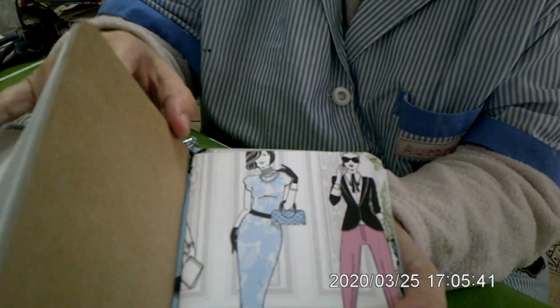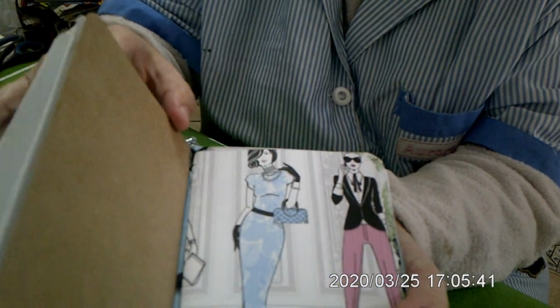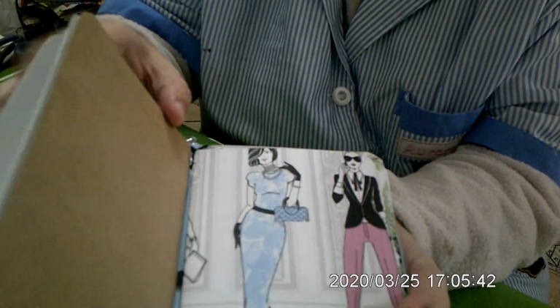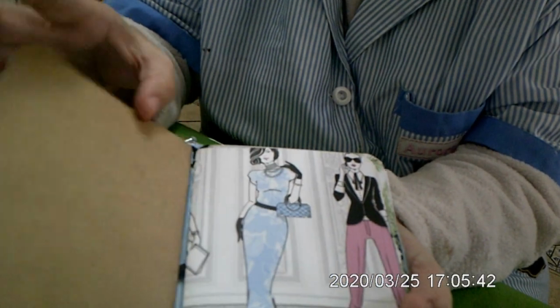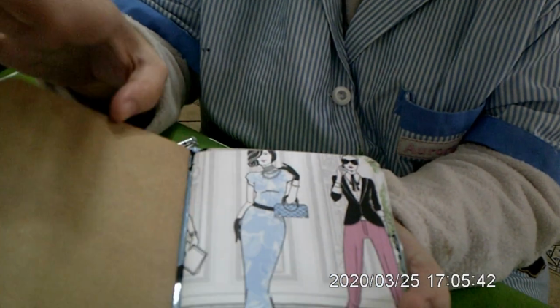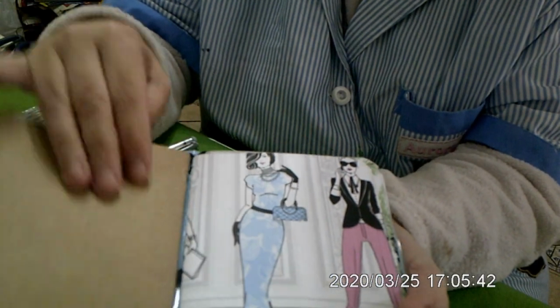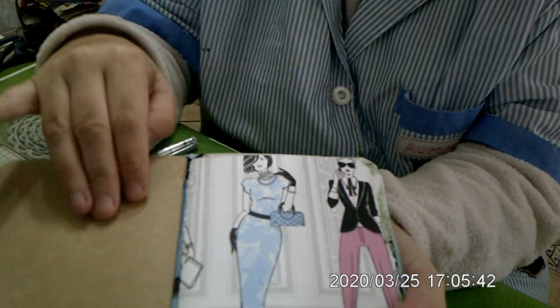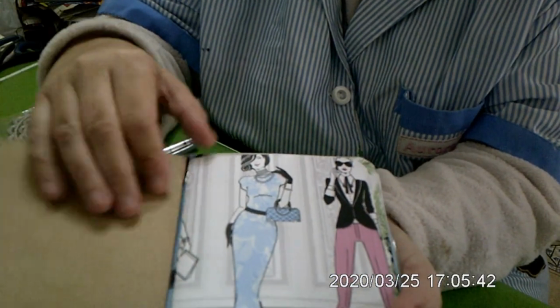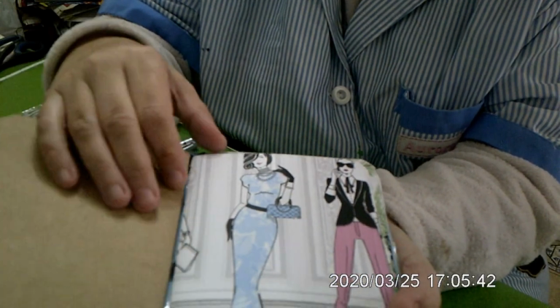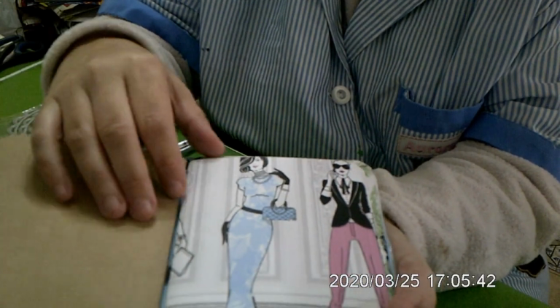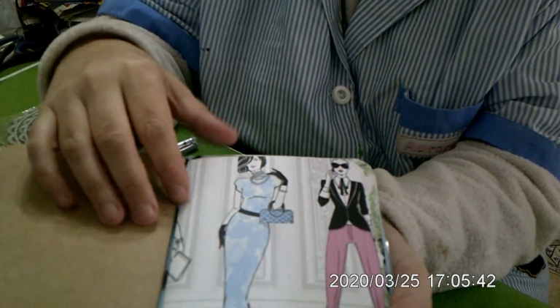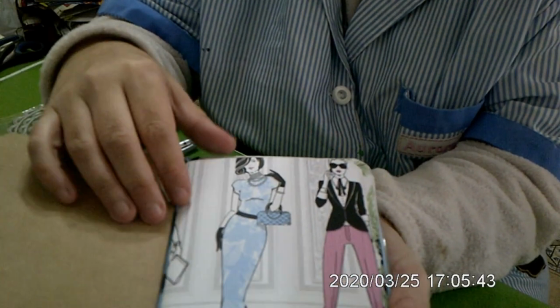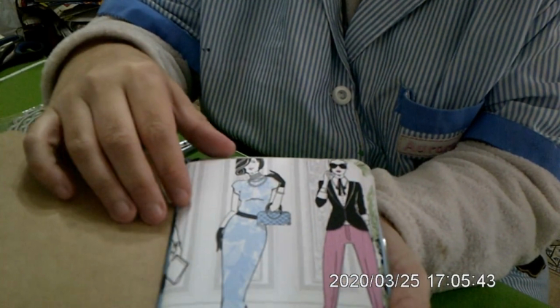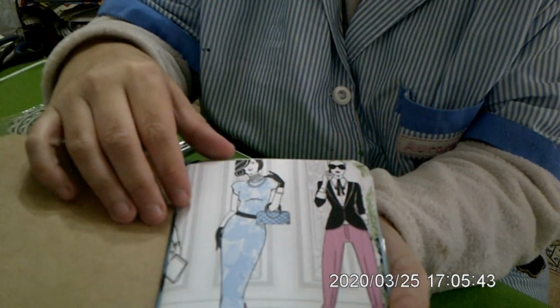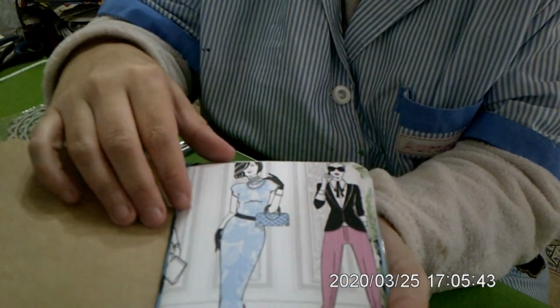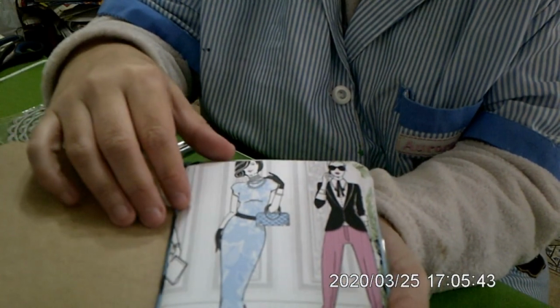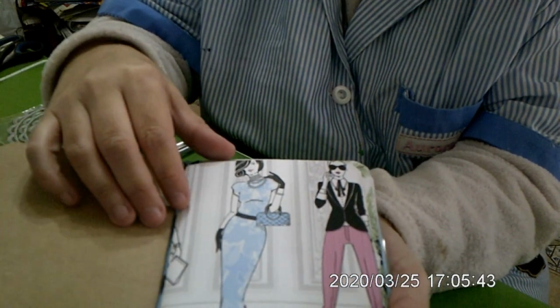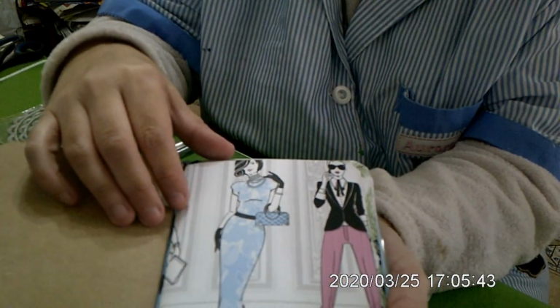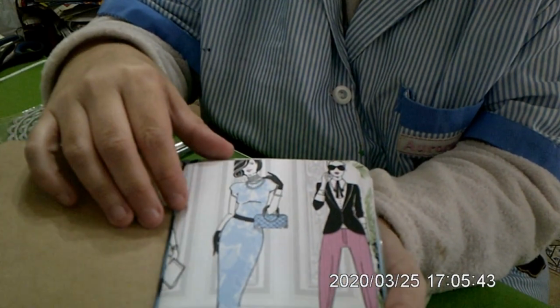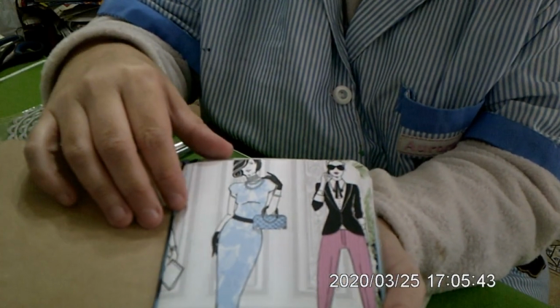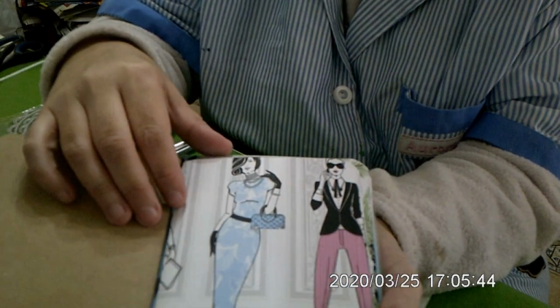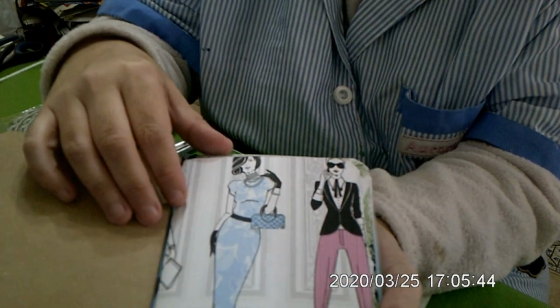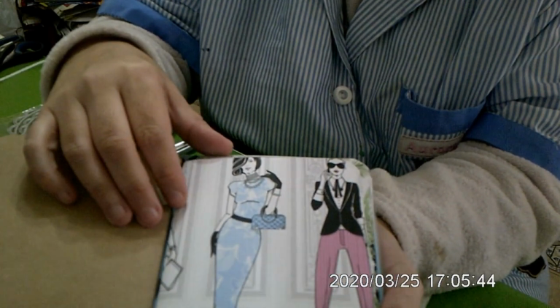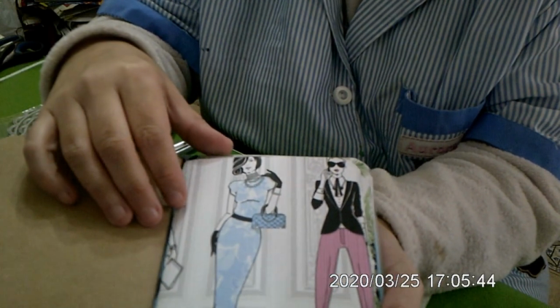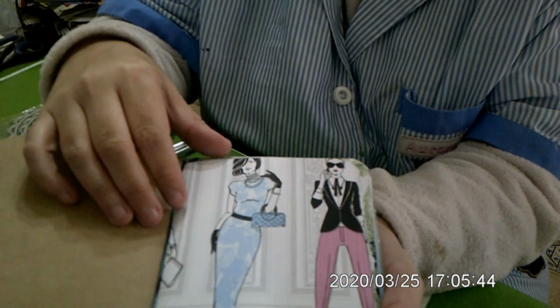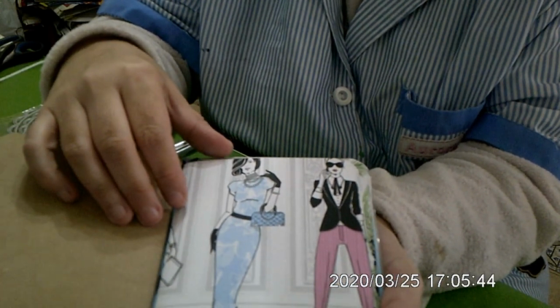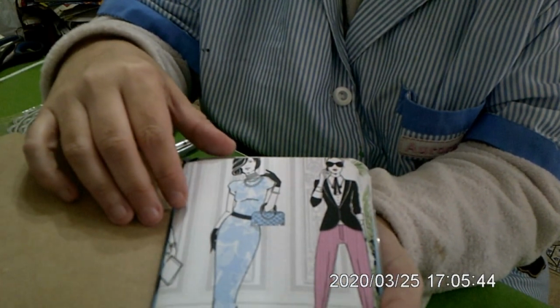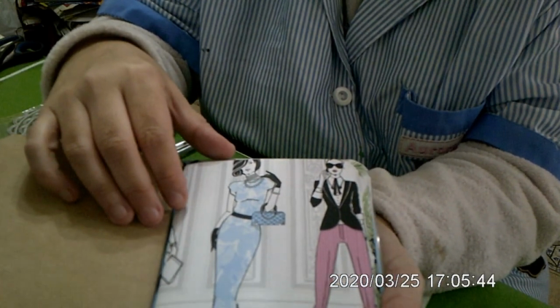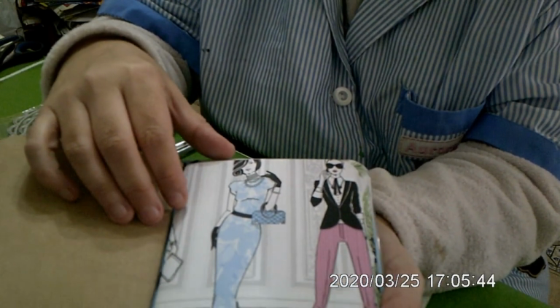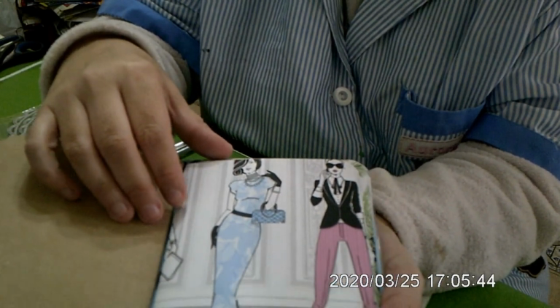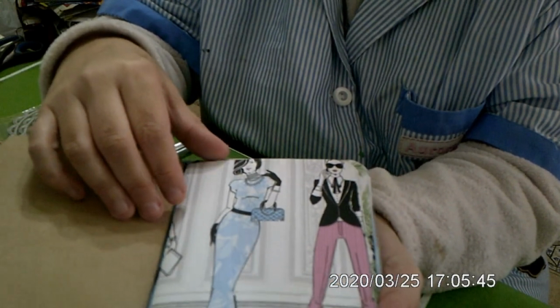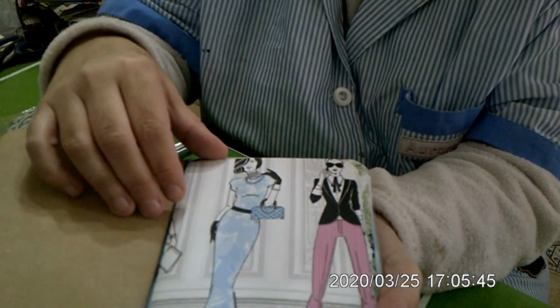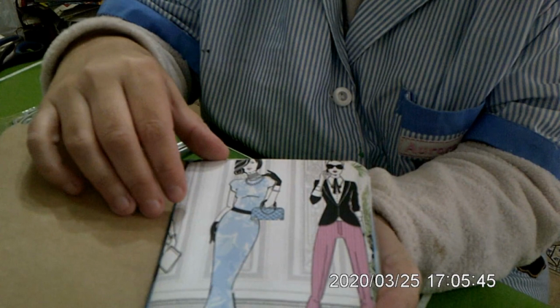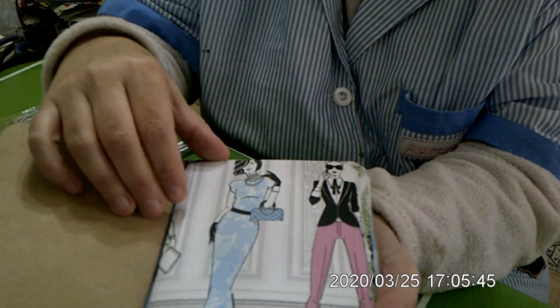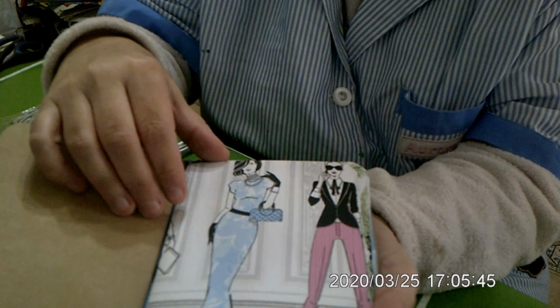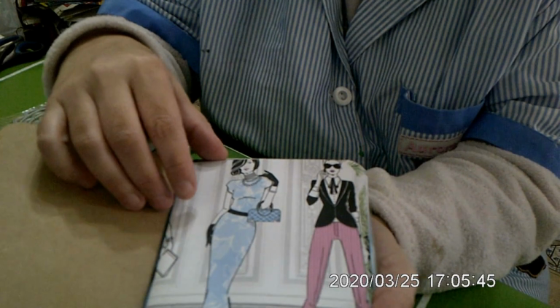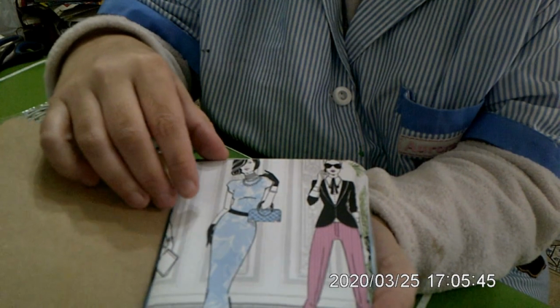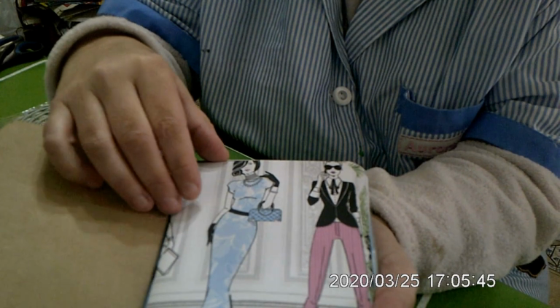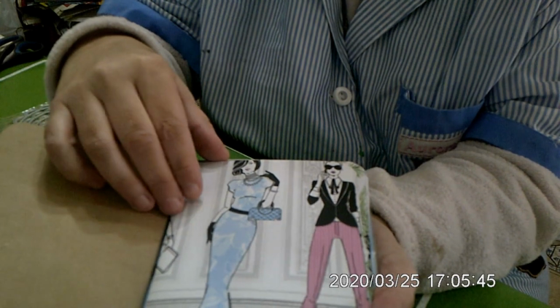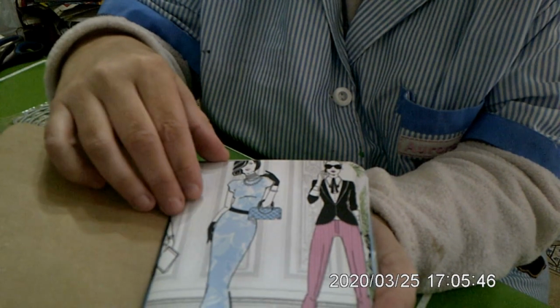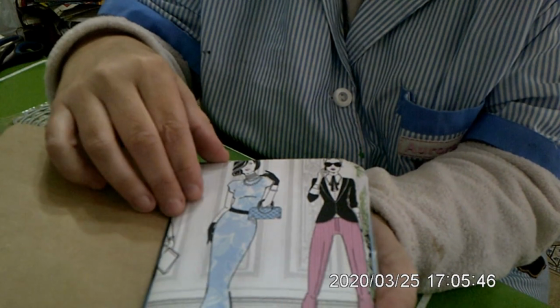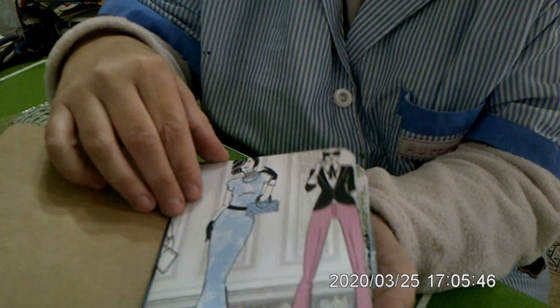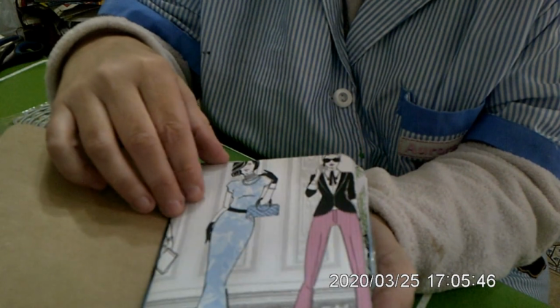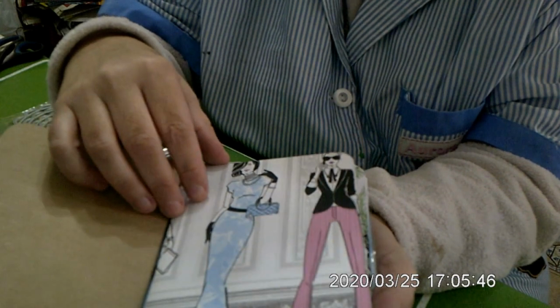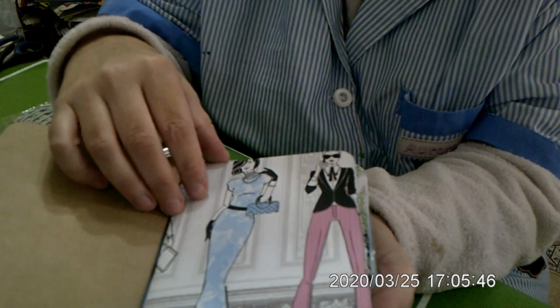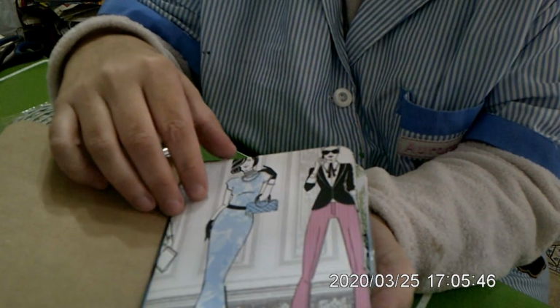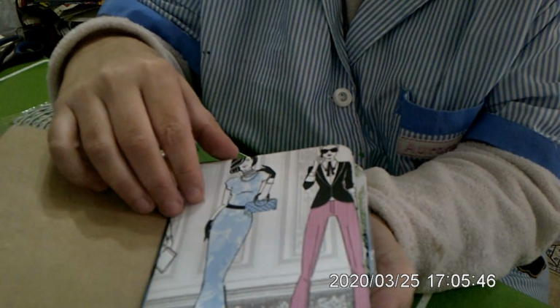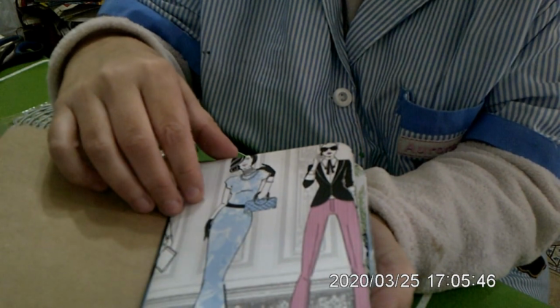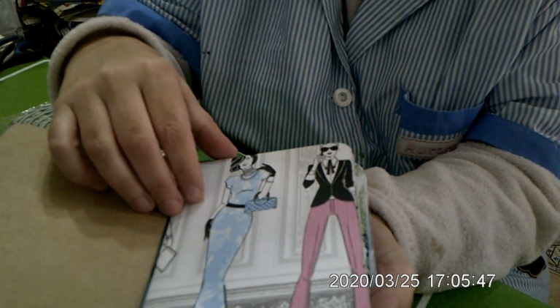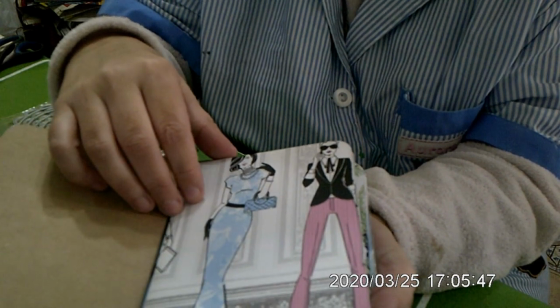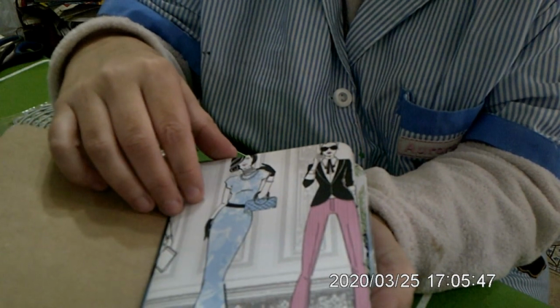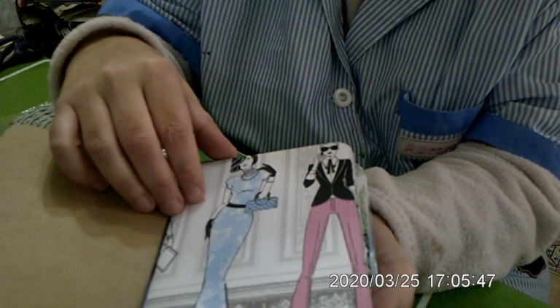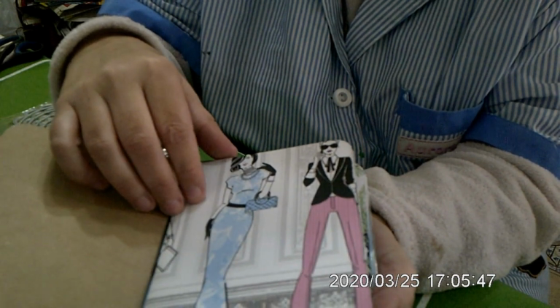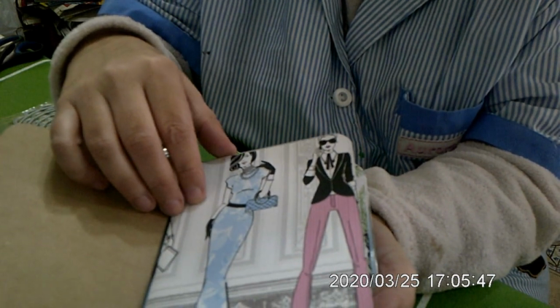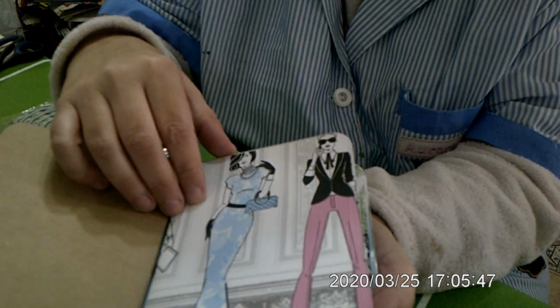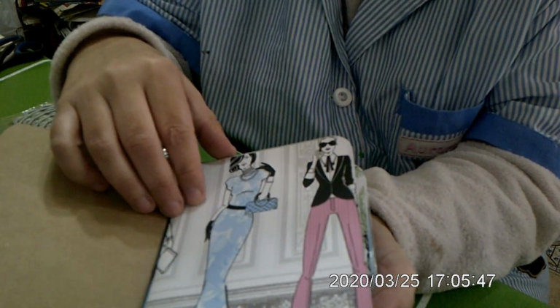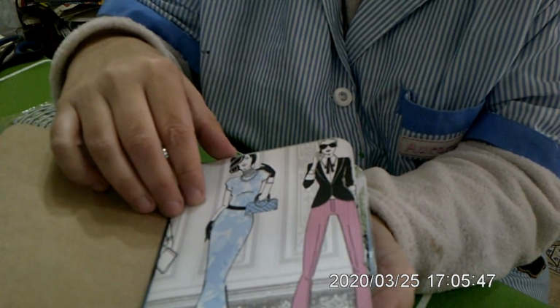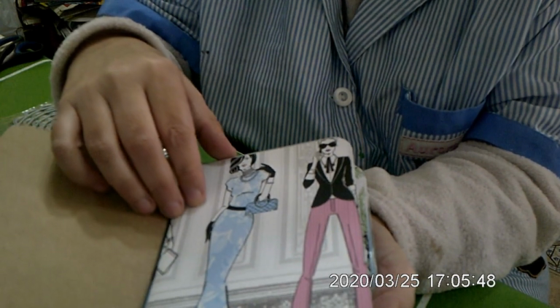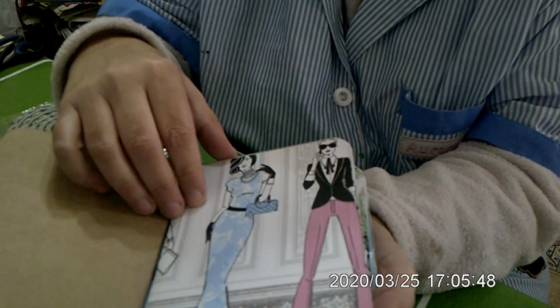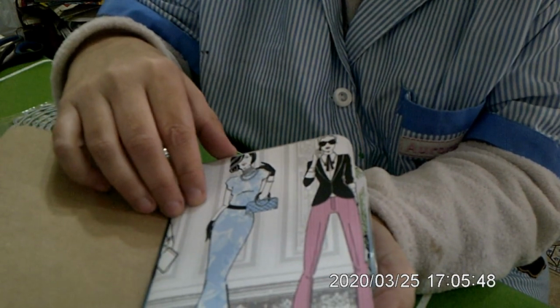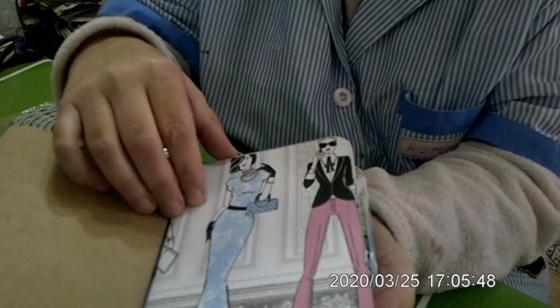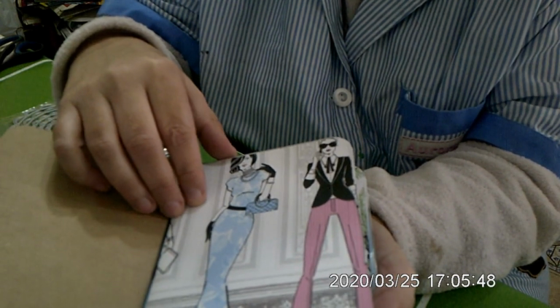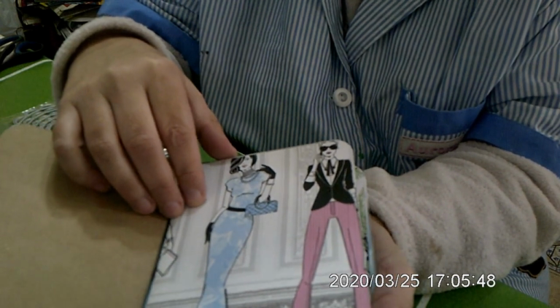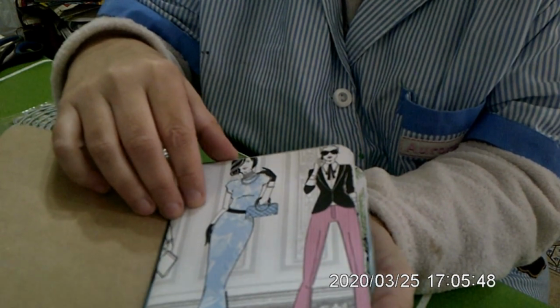Ha hecho las libretas que pone Aurora. Esta mira — aquí con unas chicas vestiditas de gala.